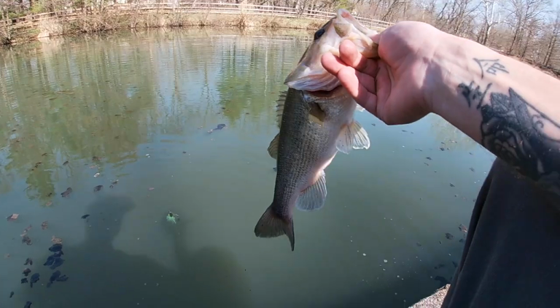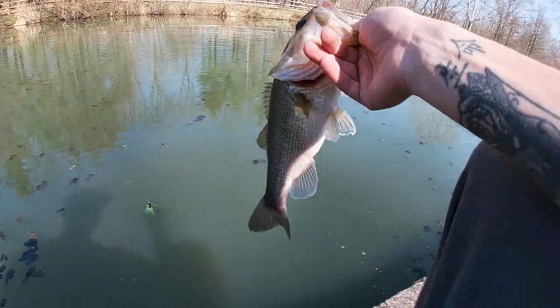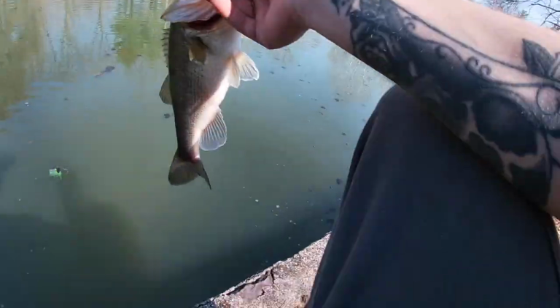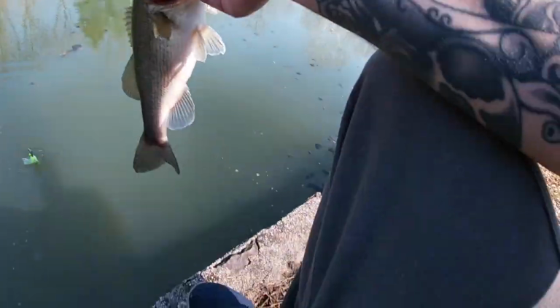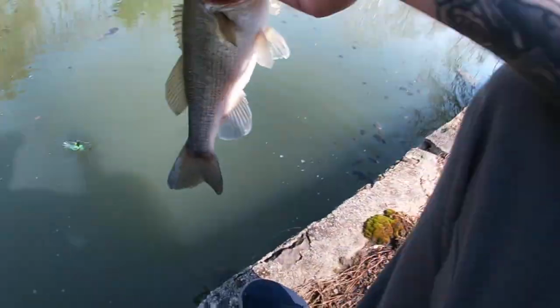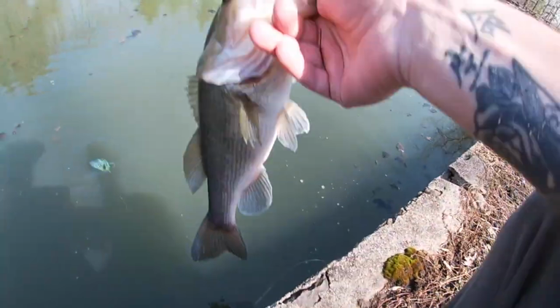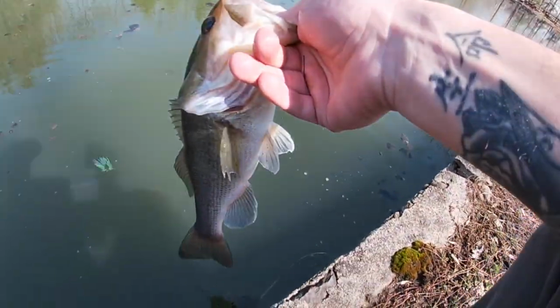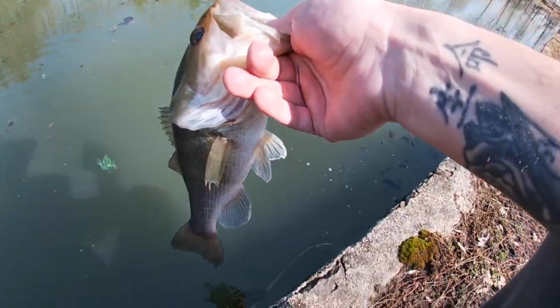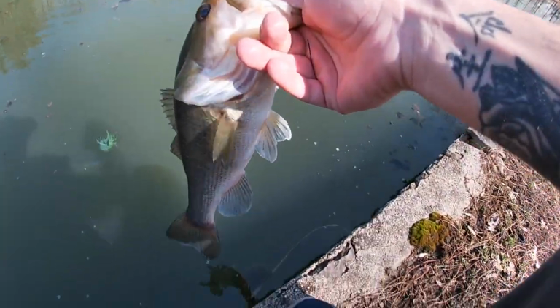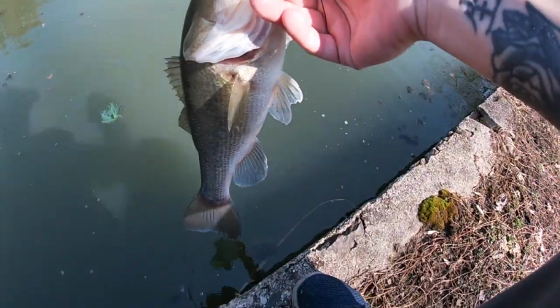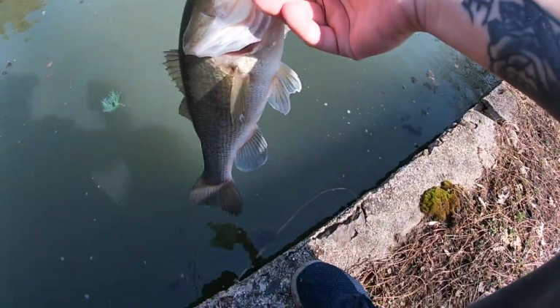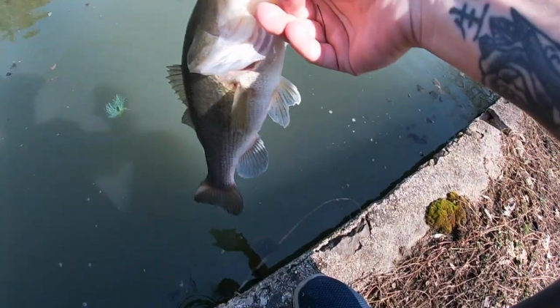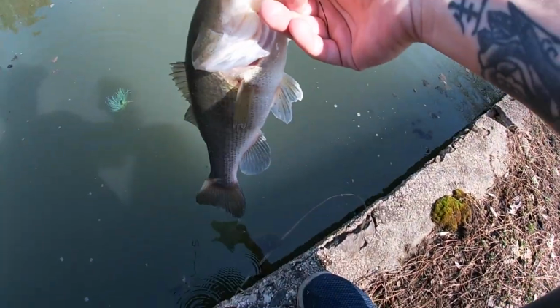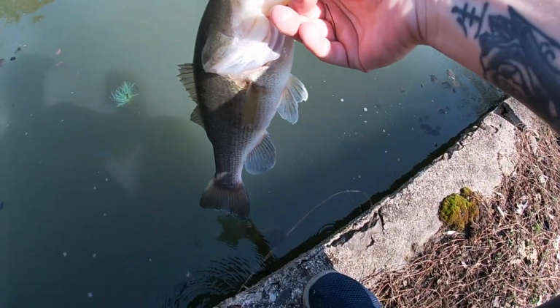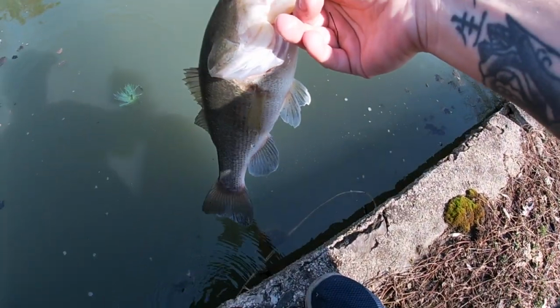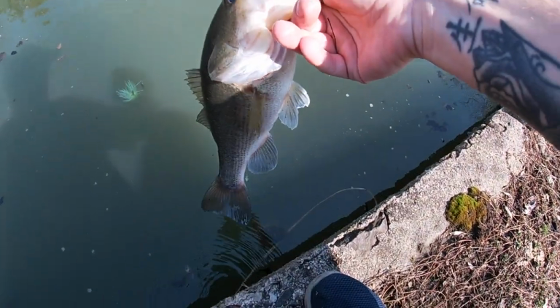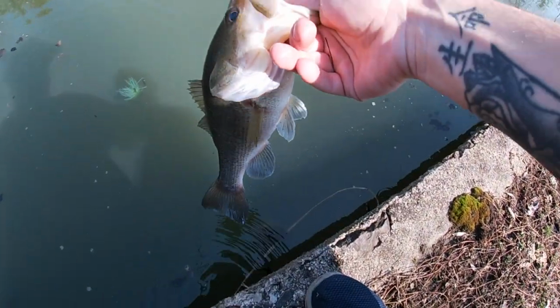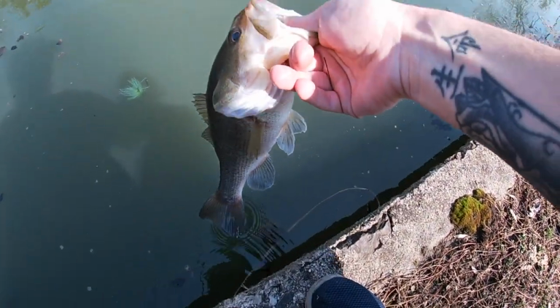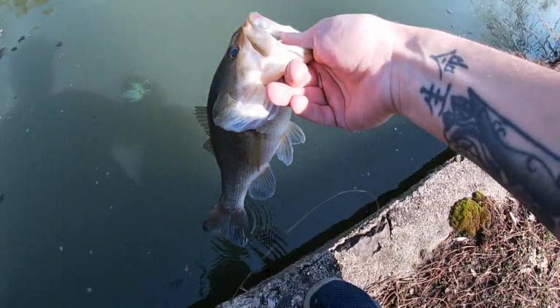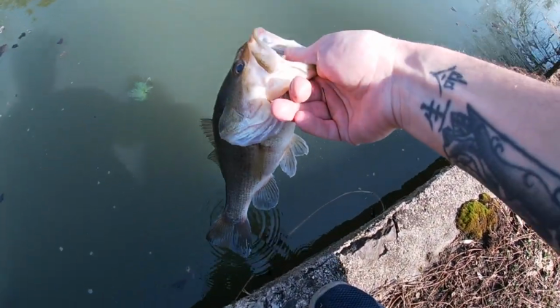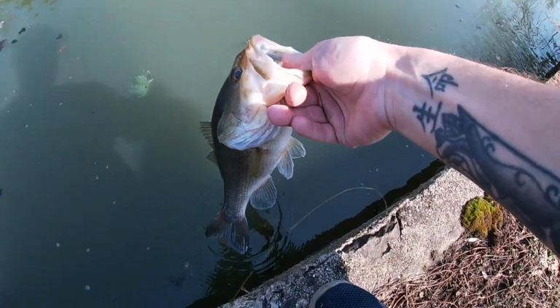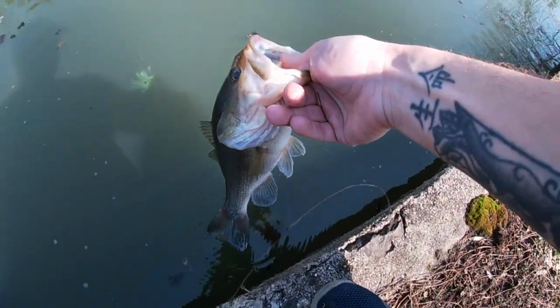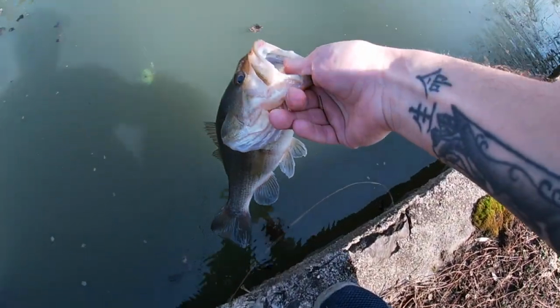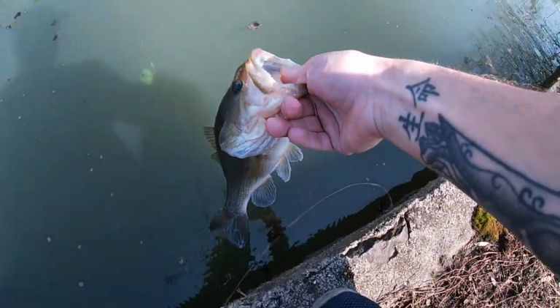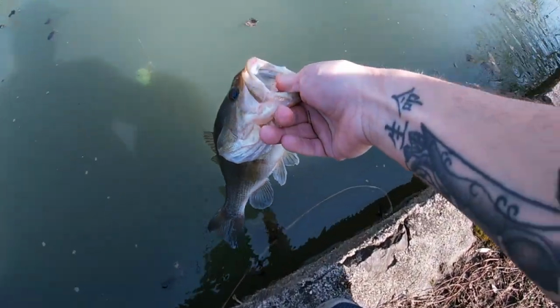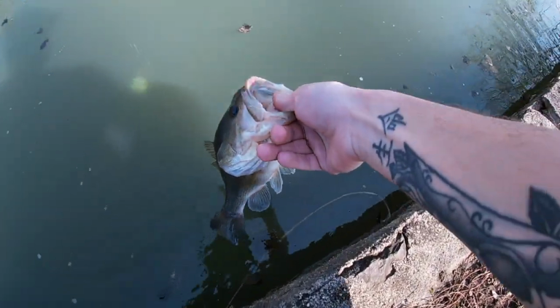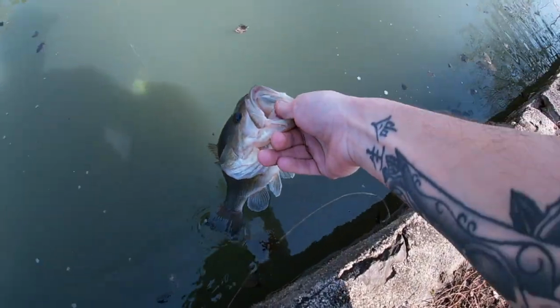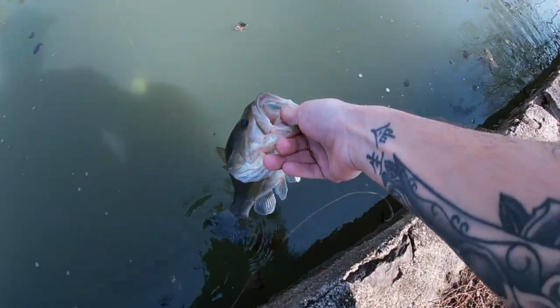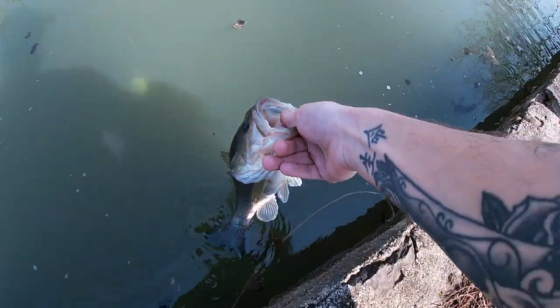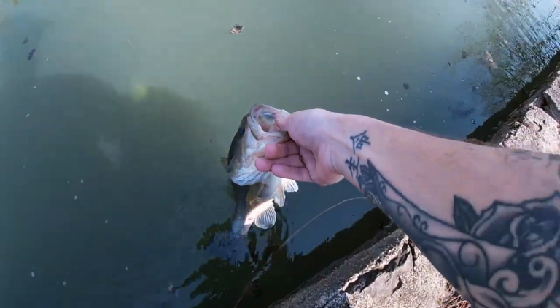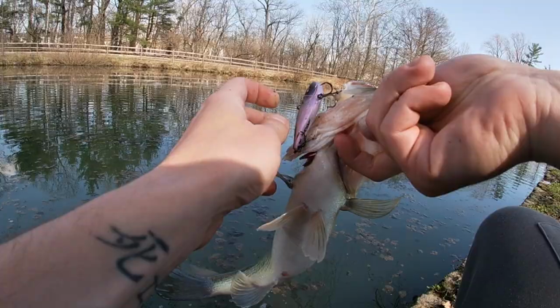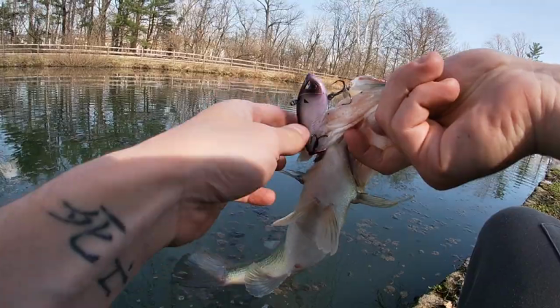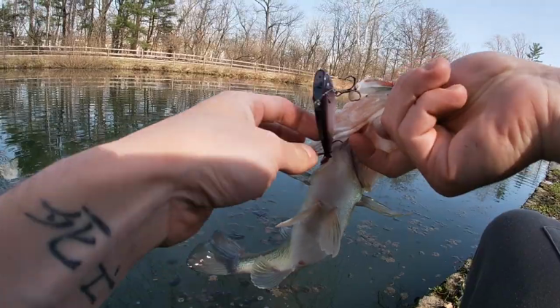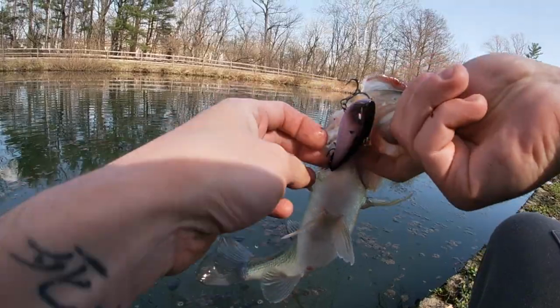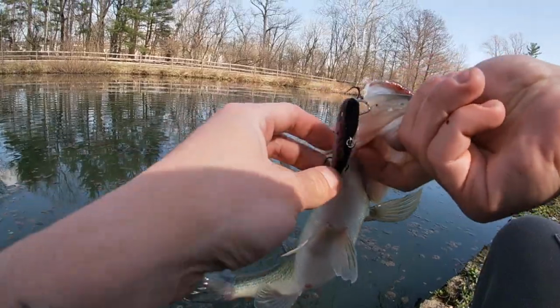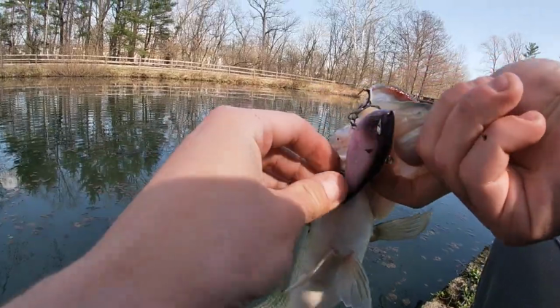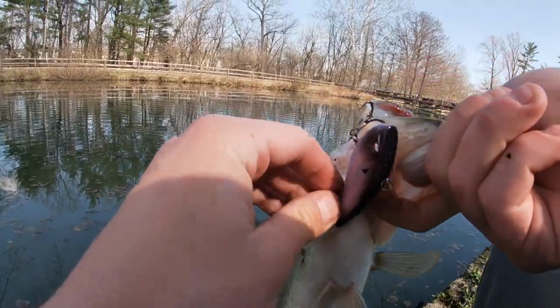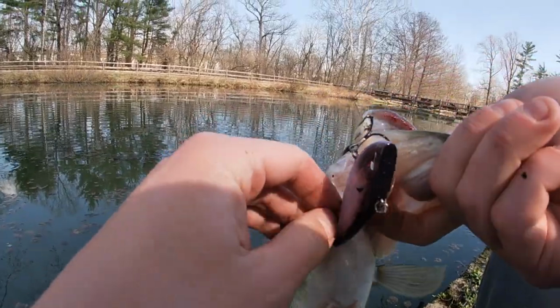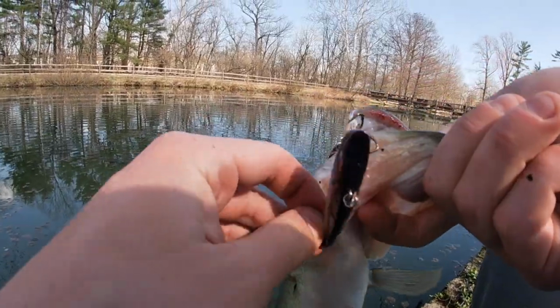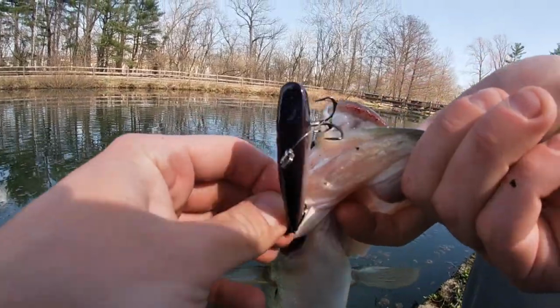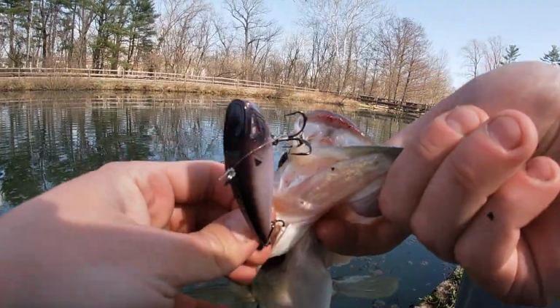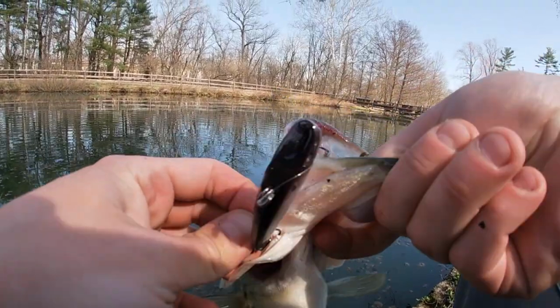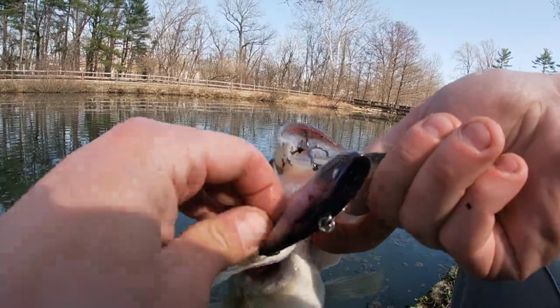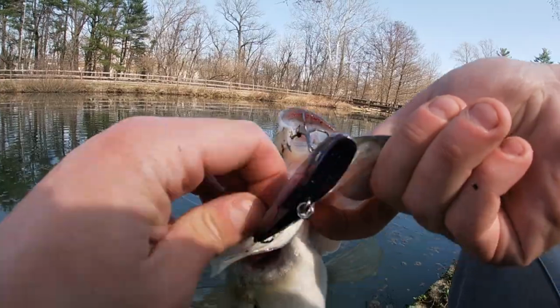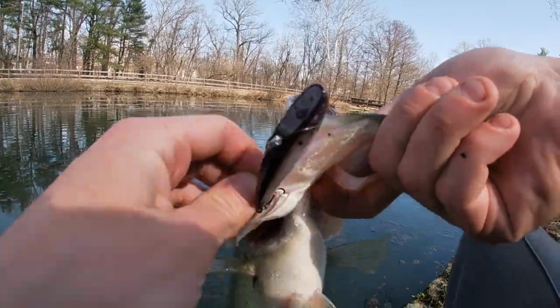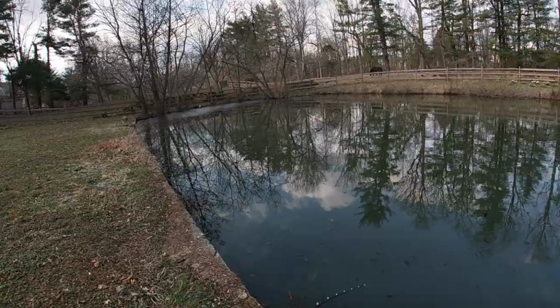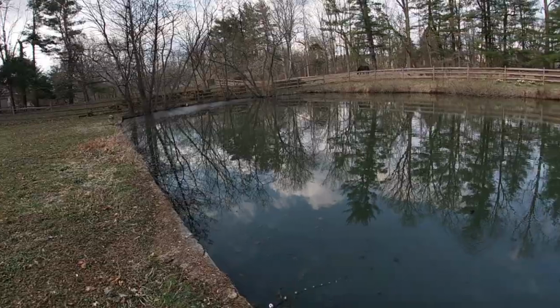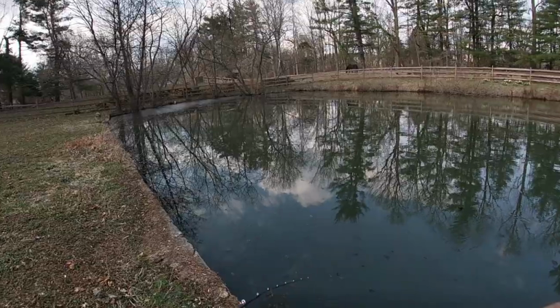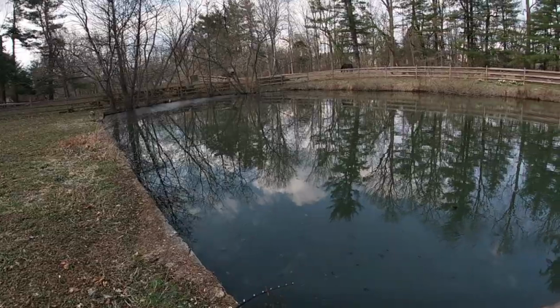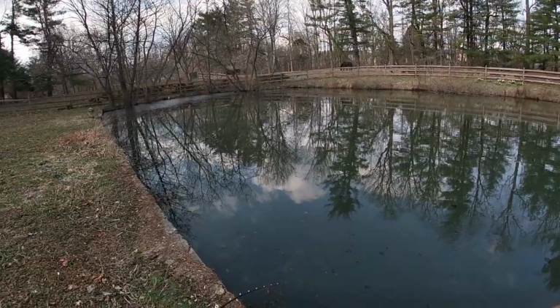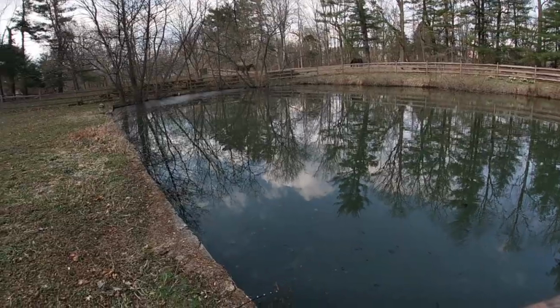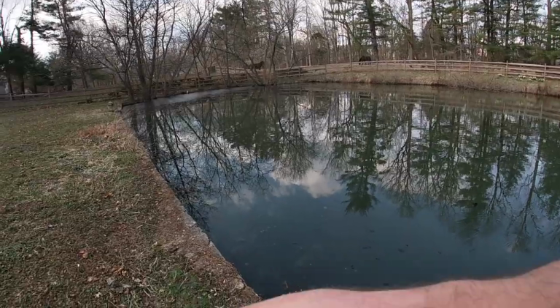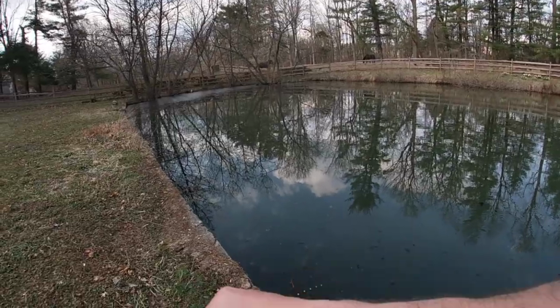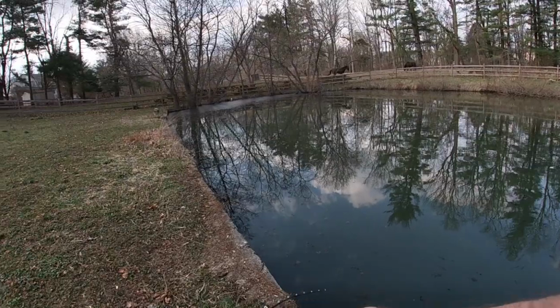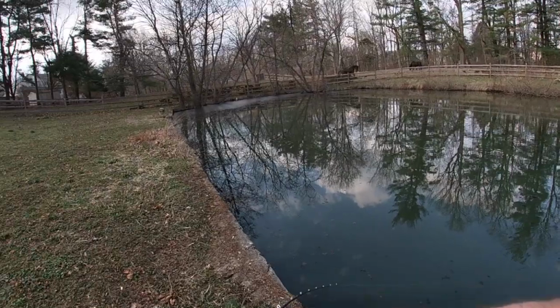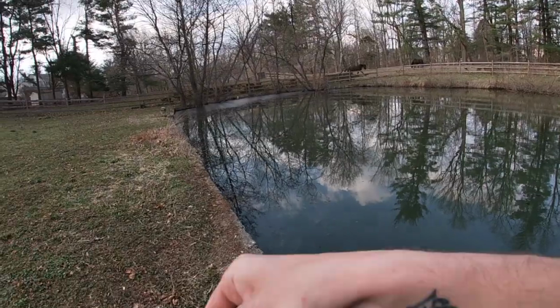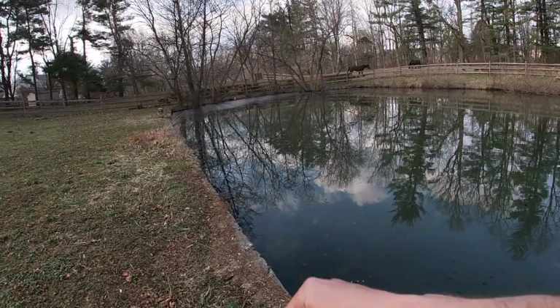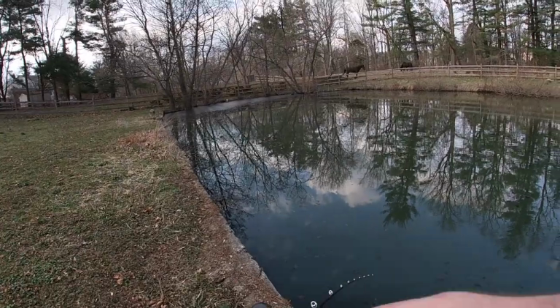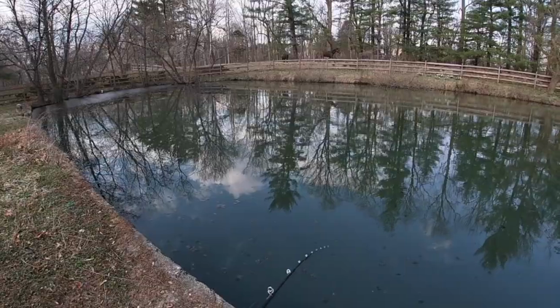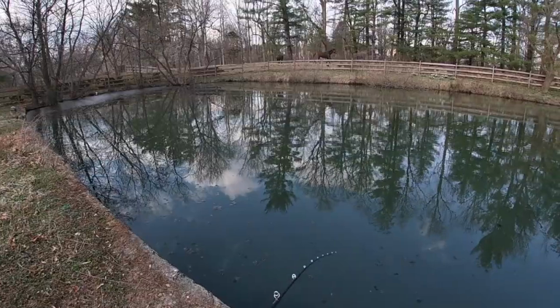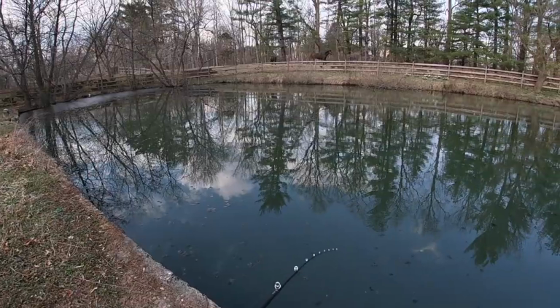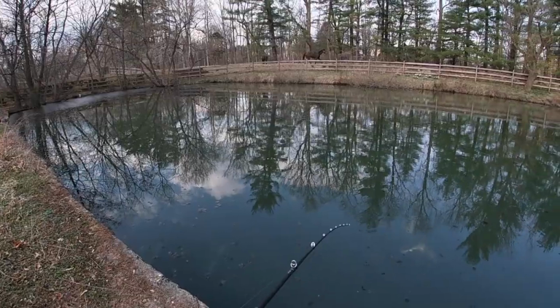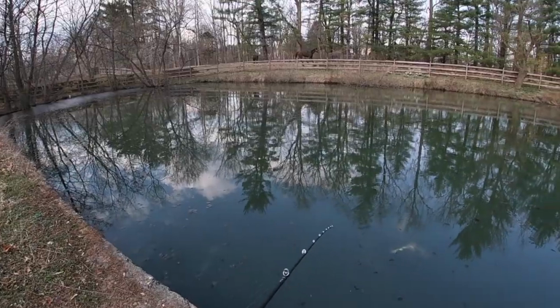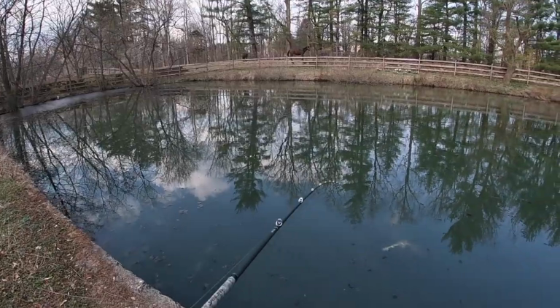Spring bass fishing with the mystery tackle box, that's what it's all about. Thank you mystery tackle box. Here we go, fish on — seems decent. What the freak?